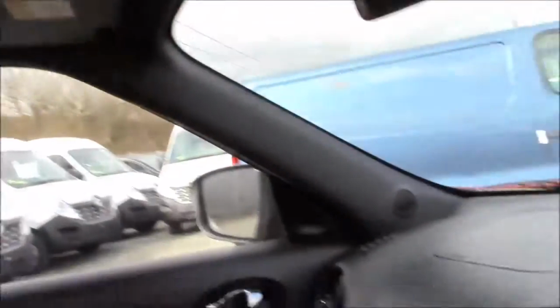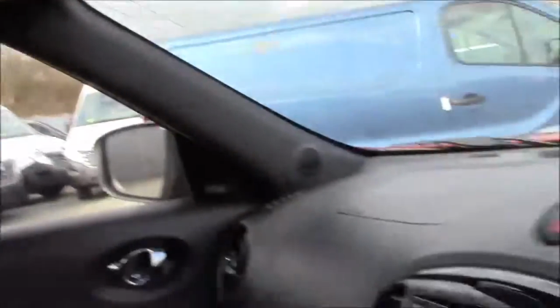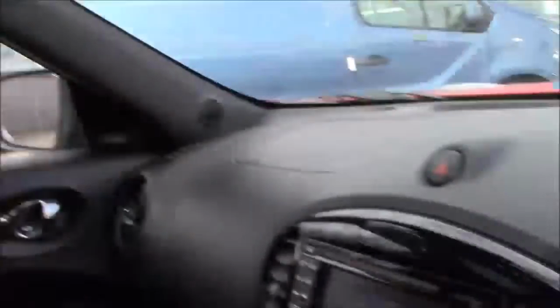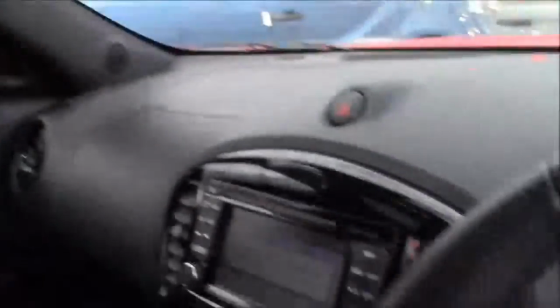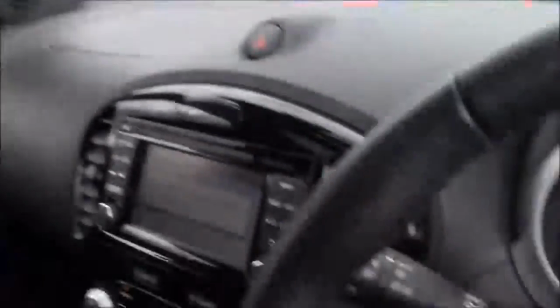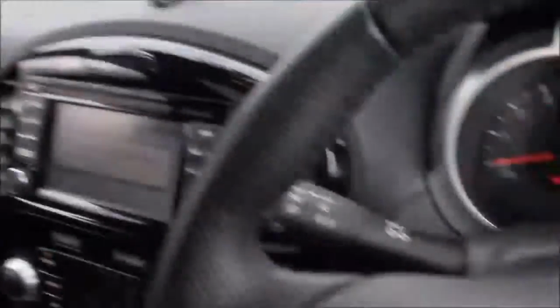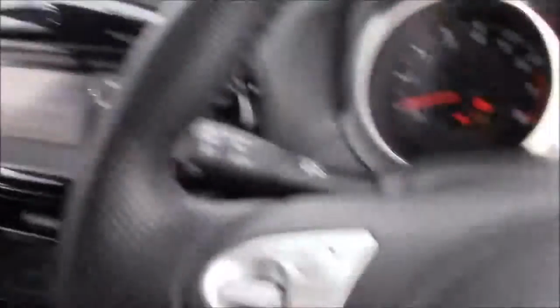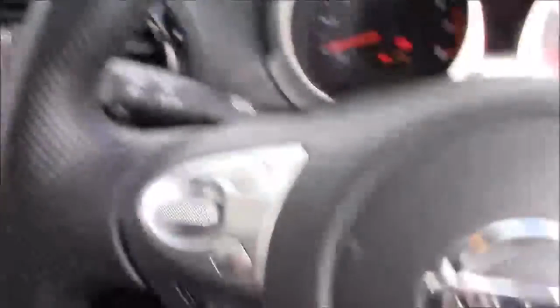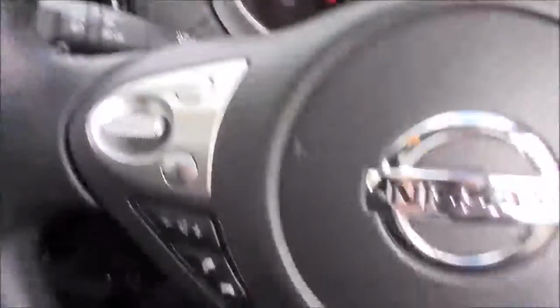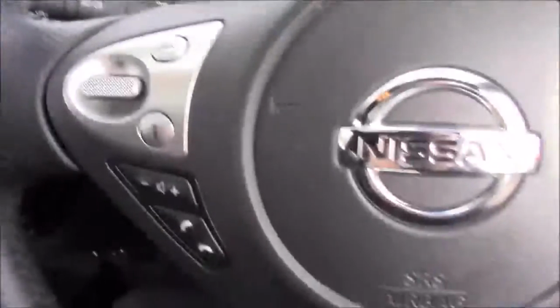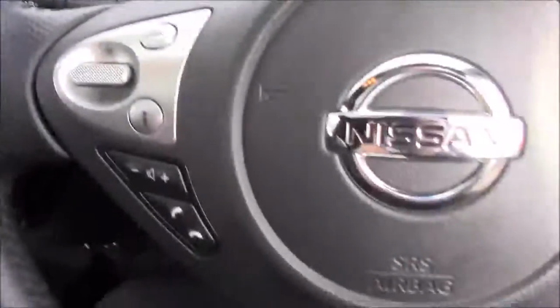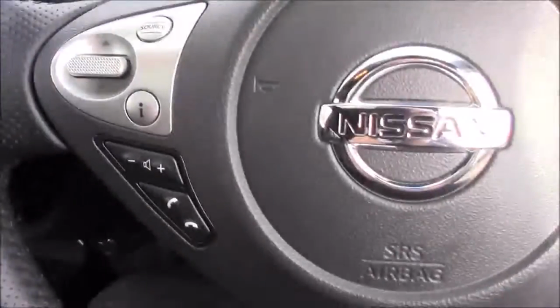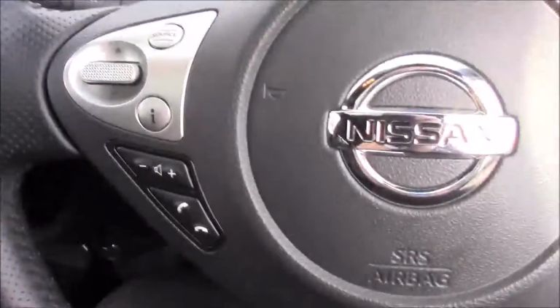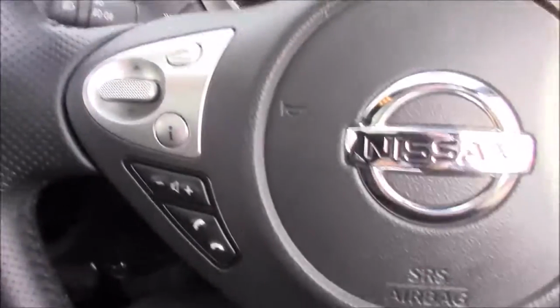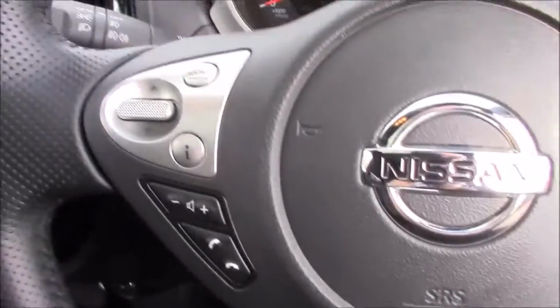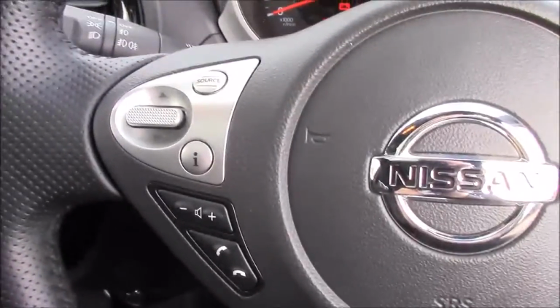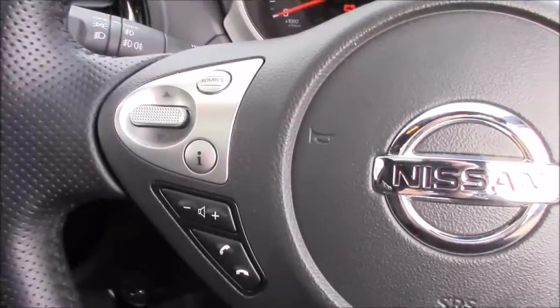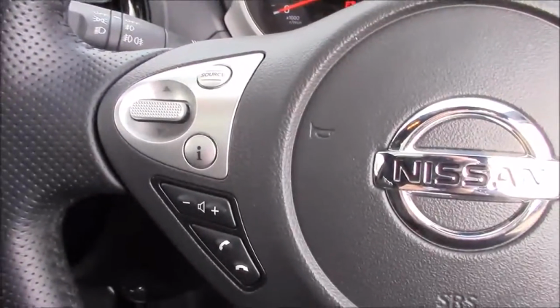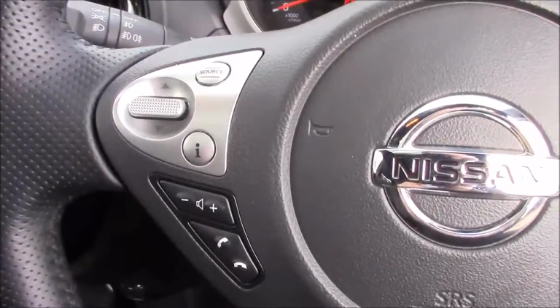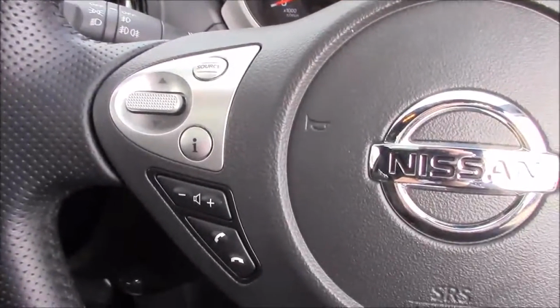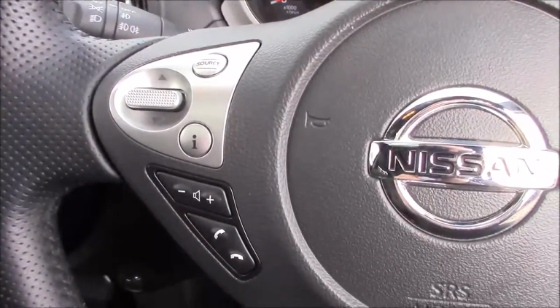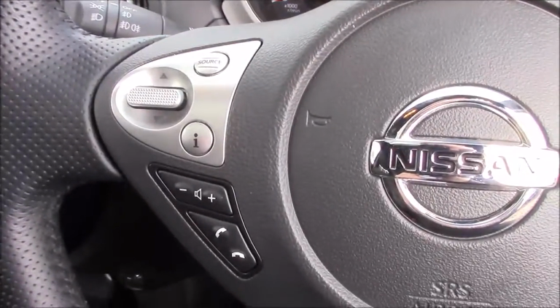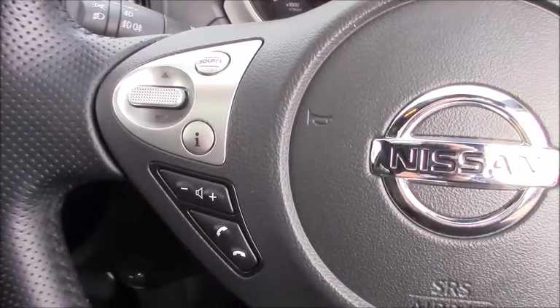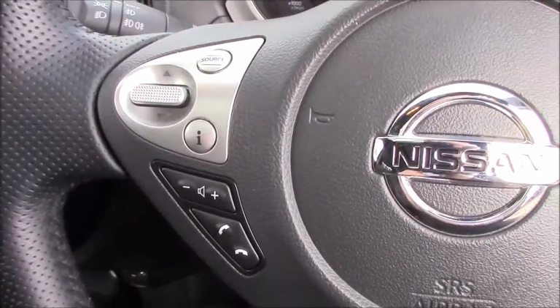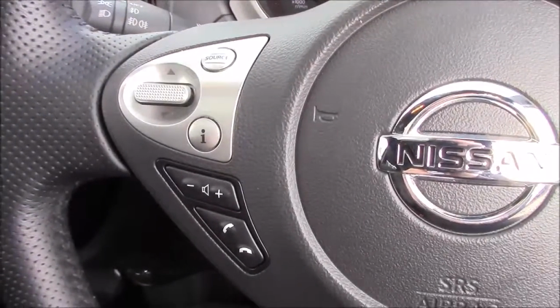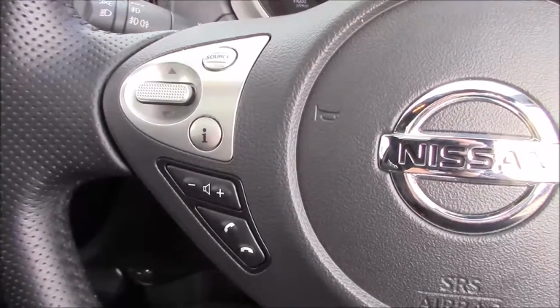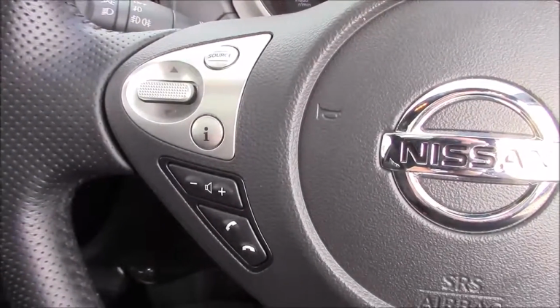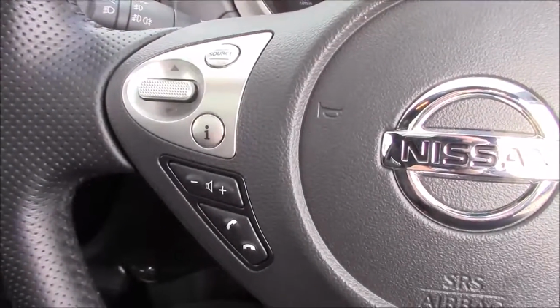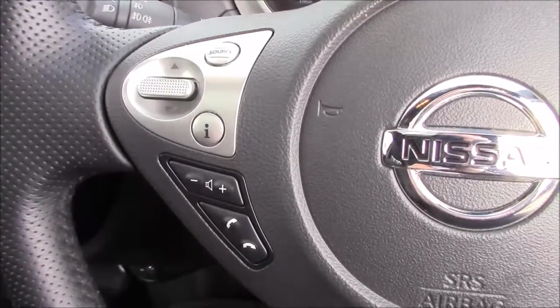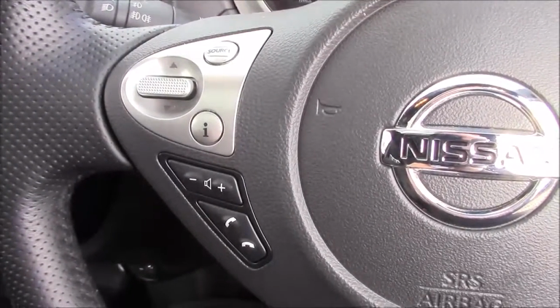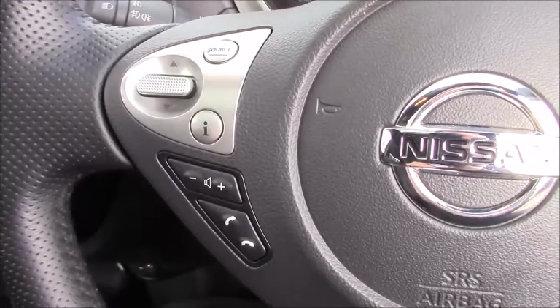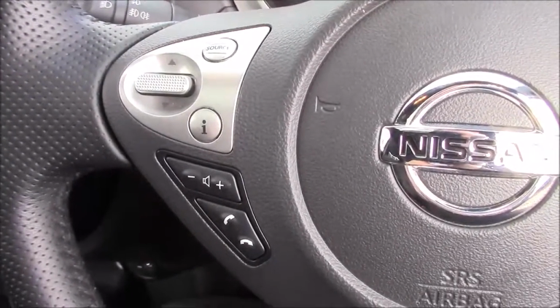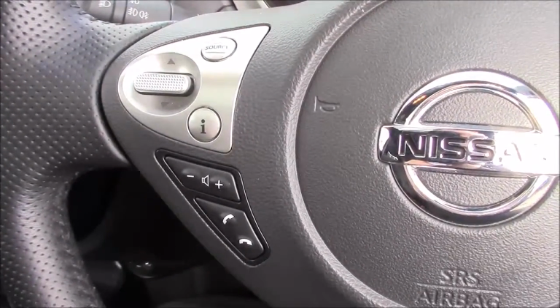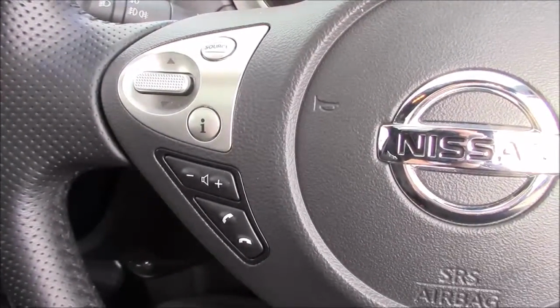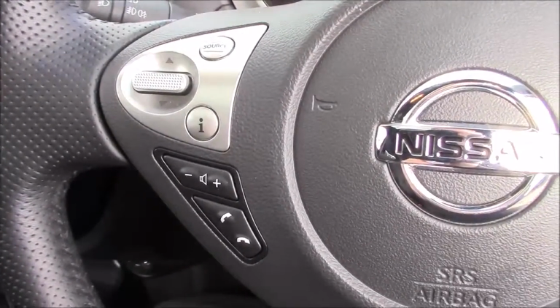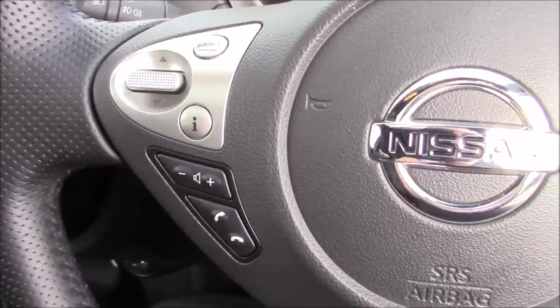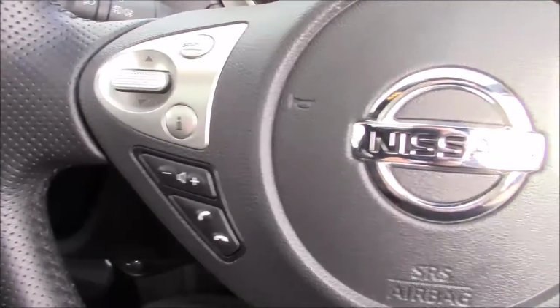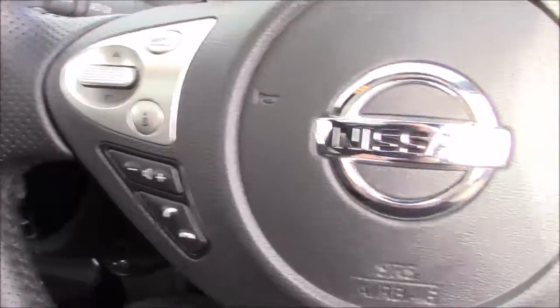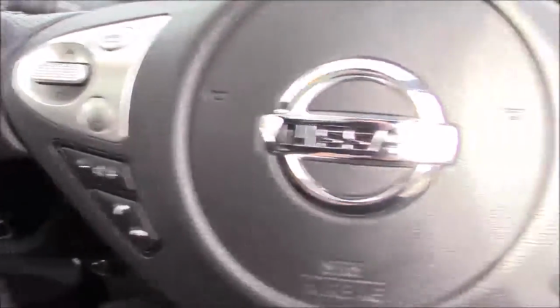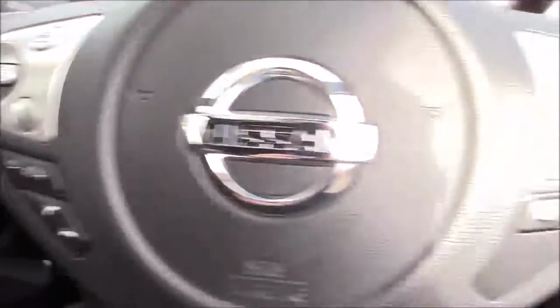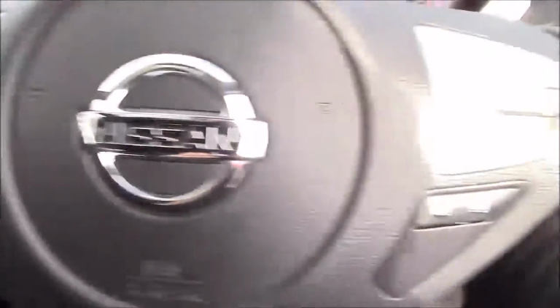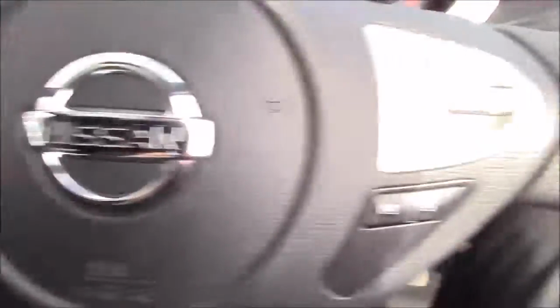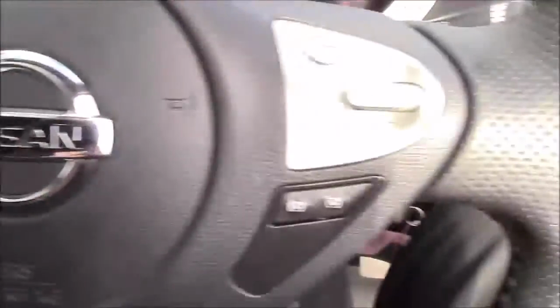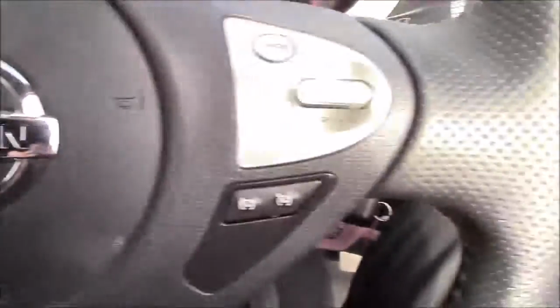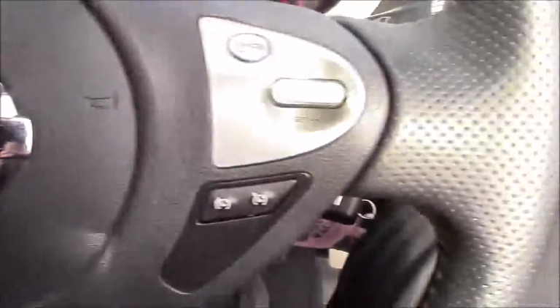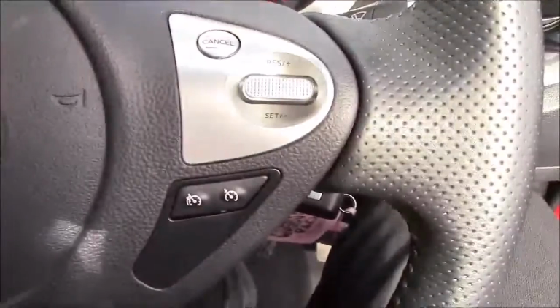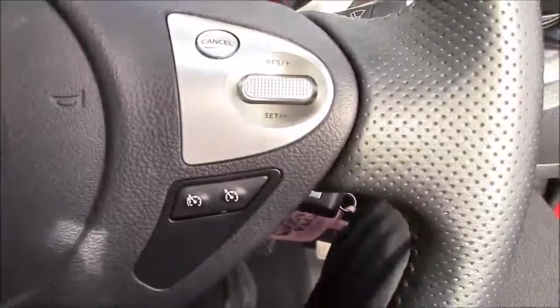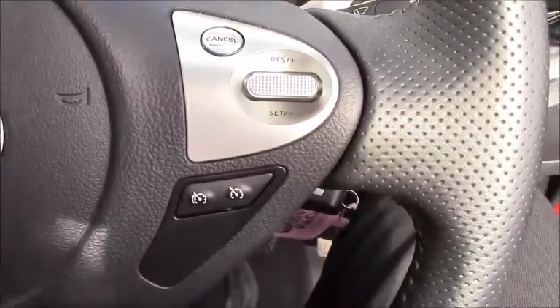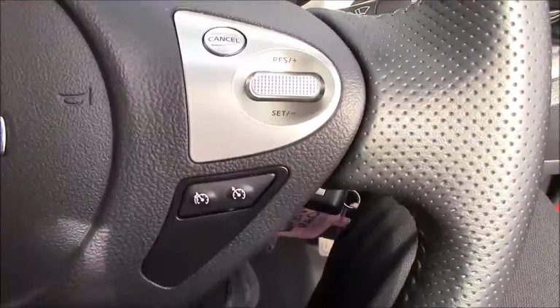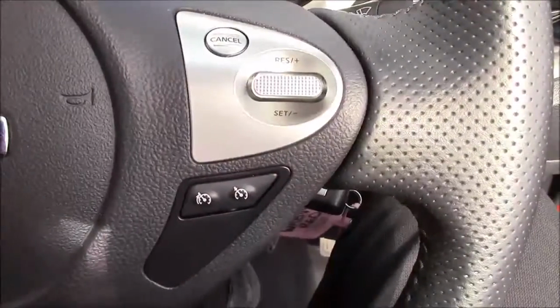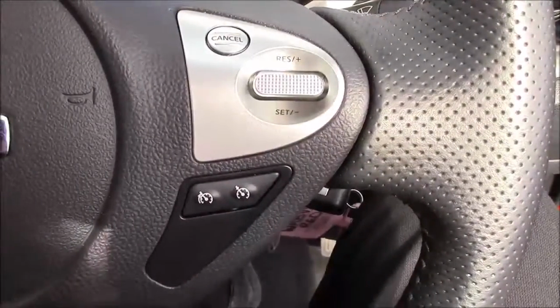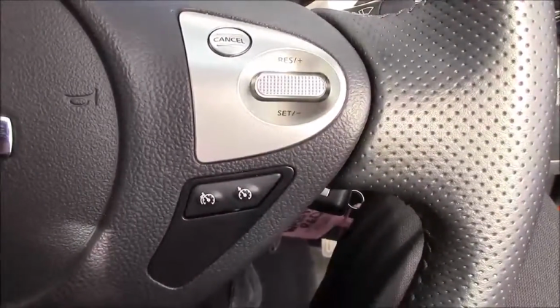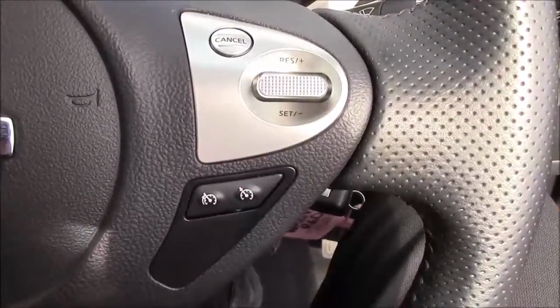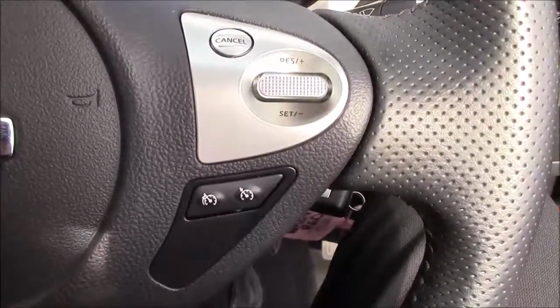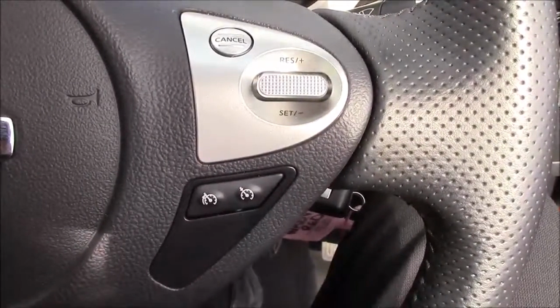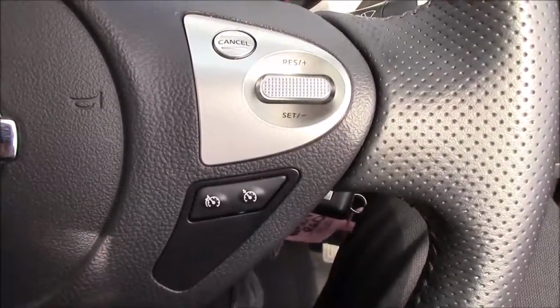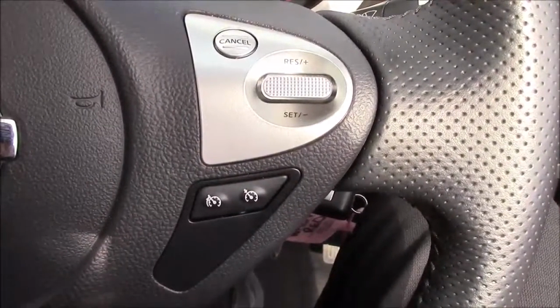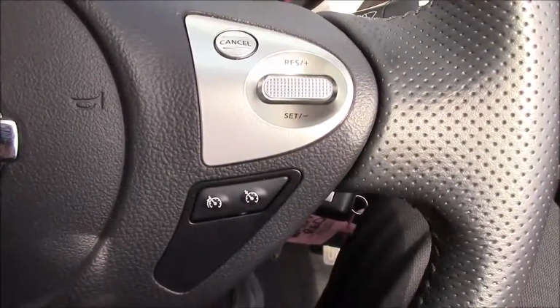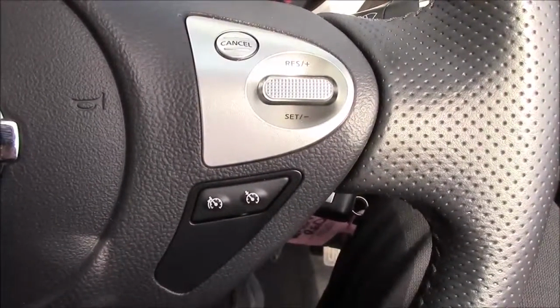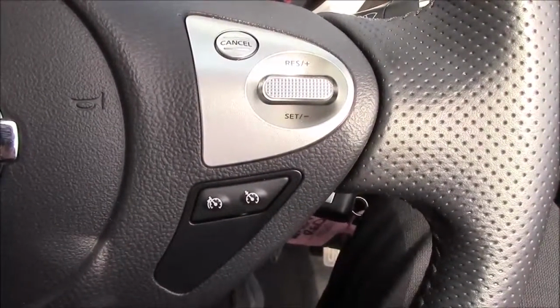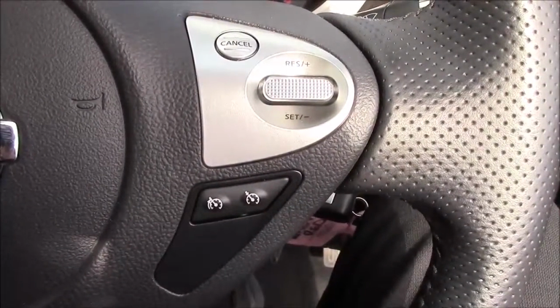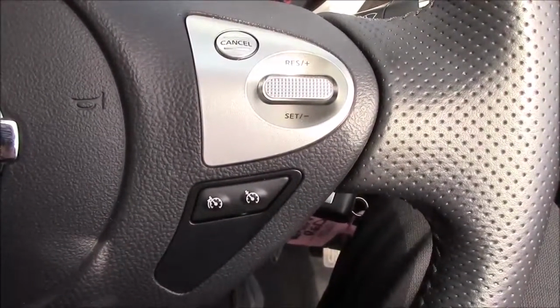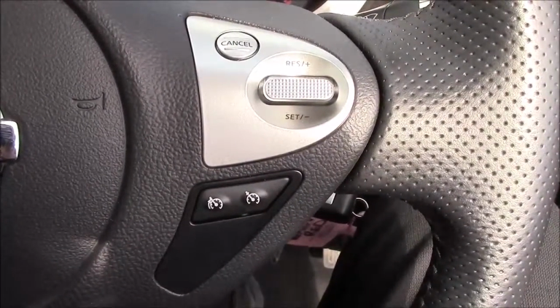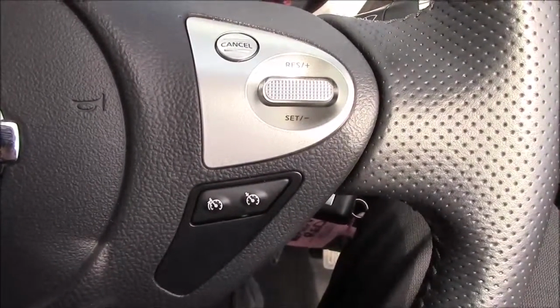Taking a look at the steering wheel, on the left-hand side you have the Bluetooth phone connectivity and the volume and audio controls, and on the right-hand side you have the speed limiter and cruise control.